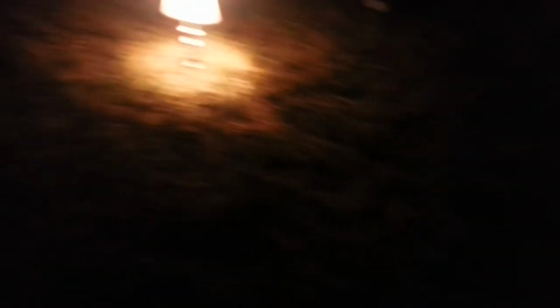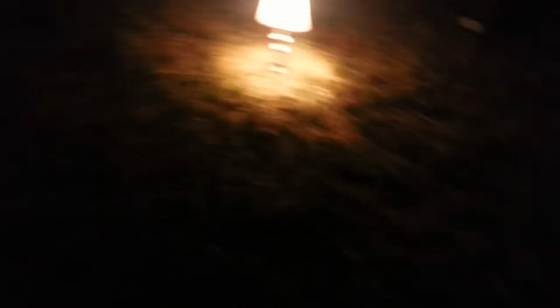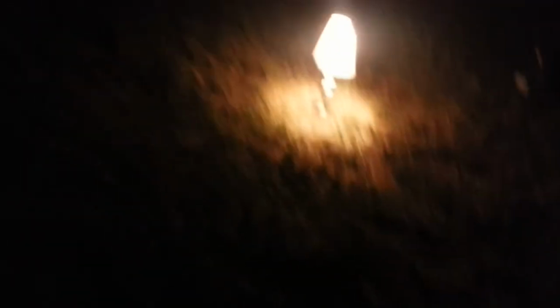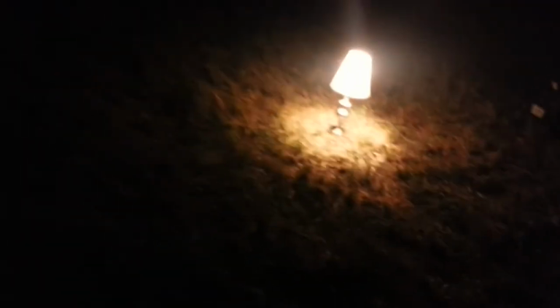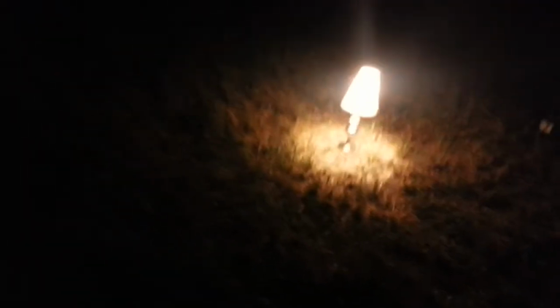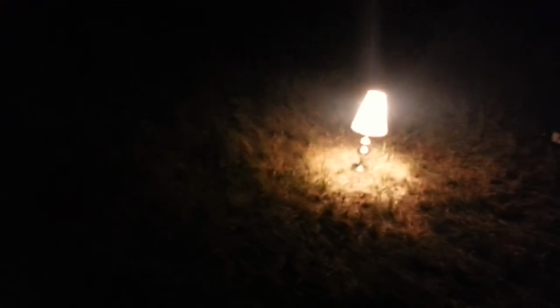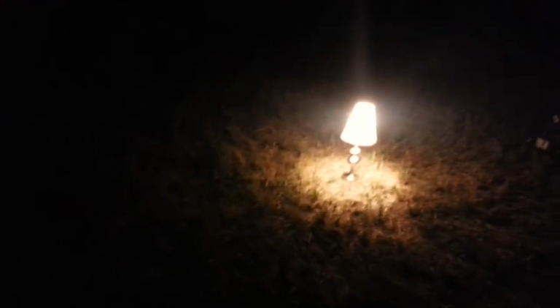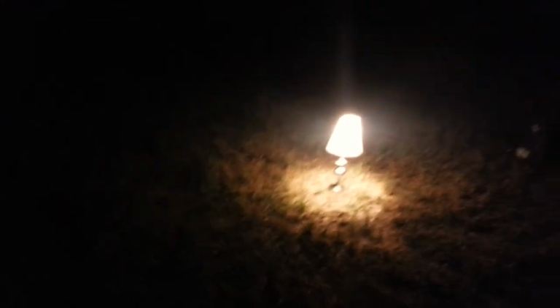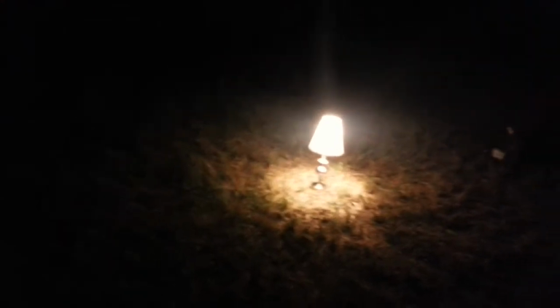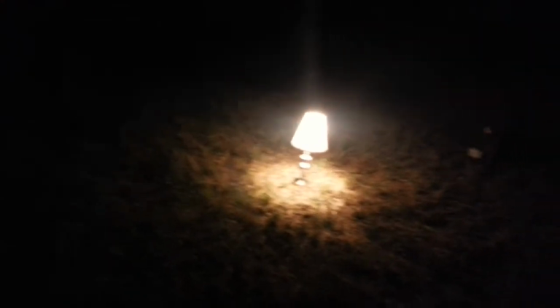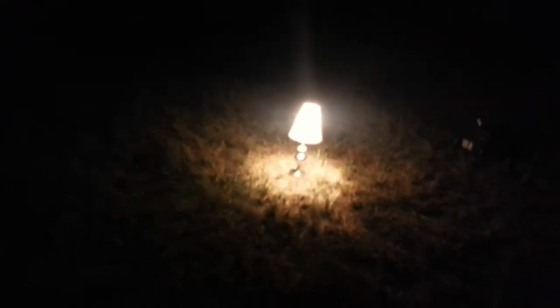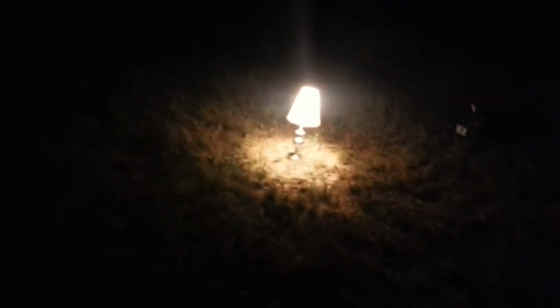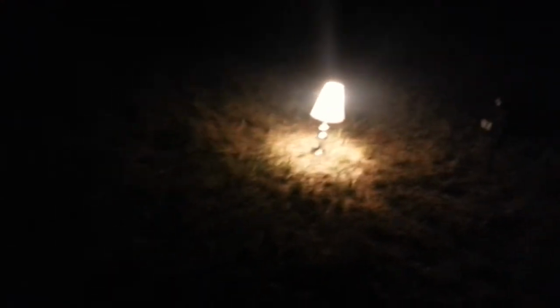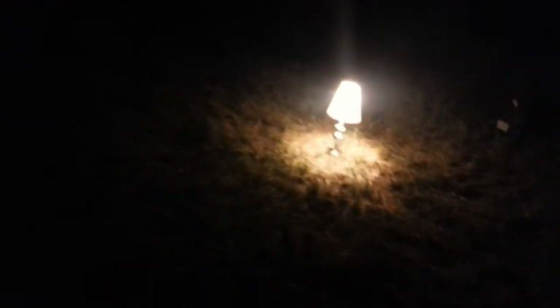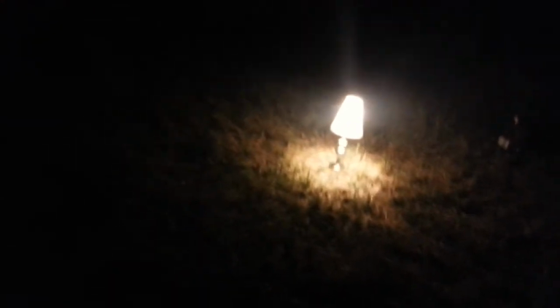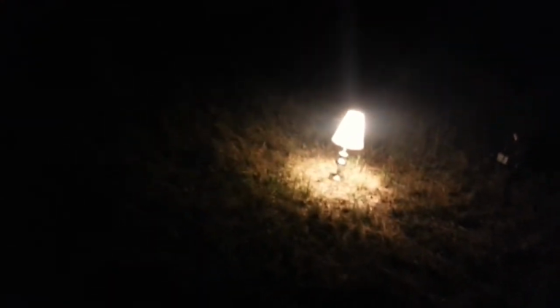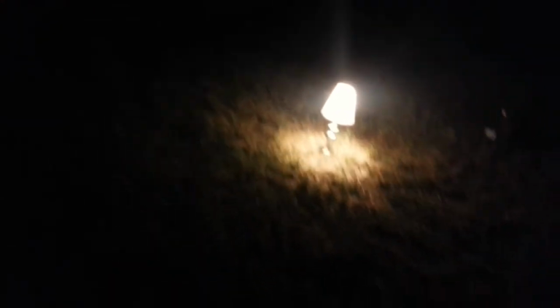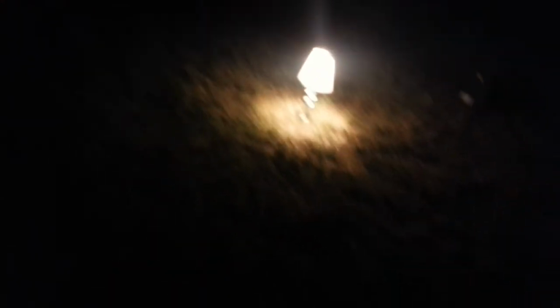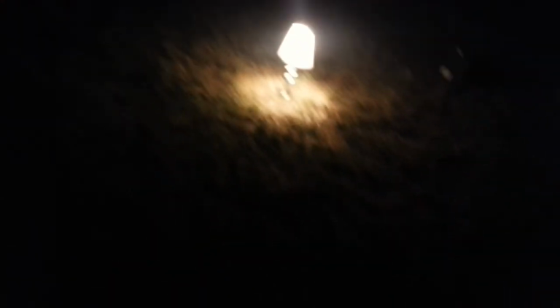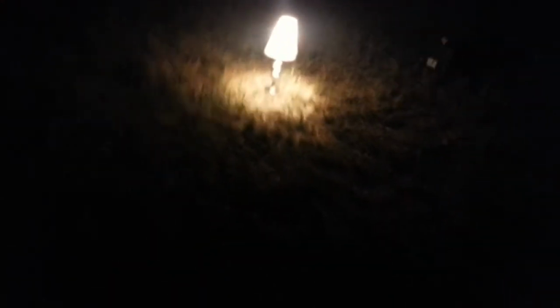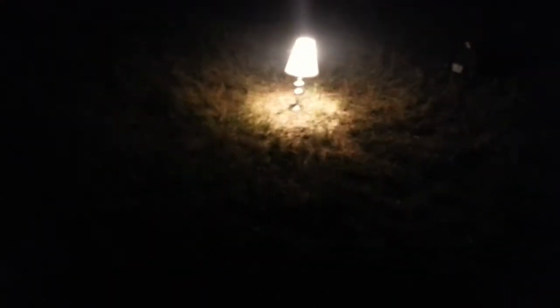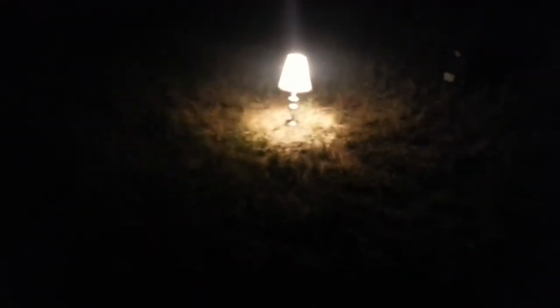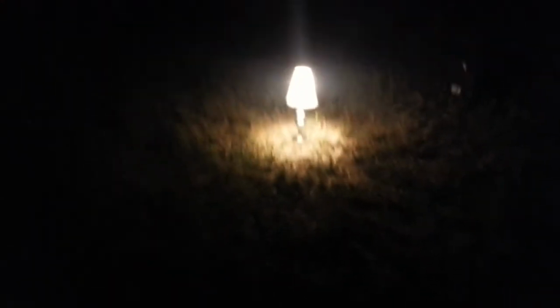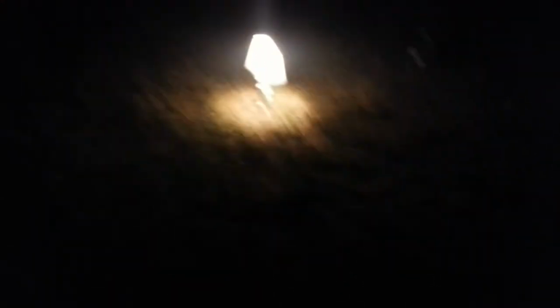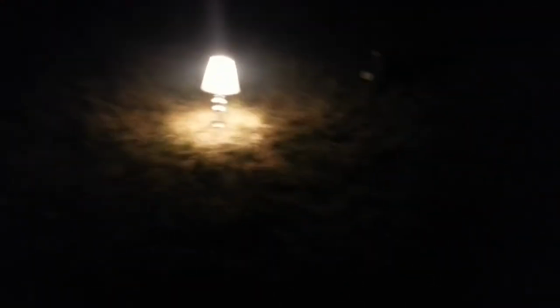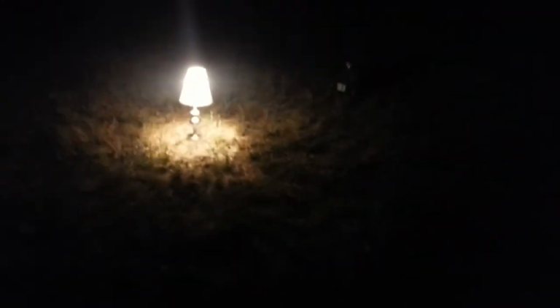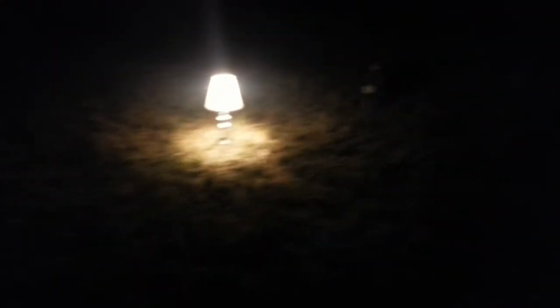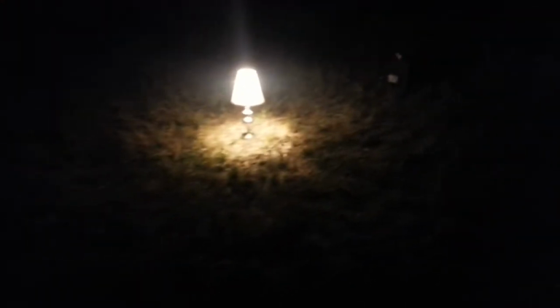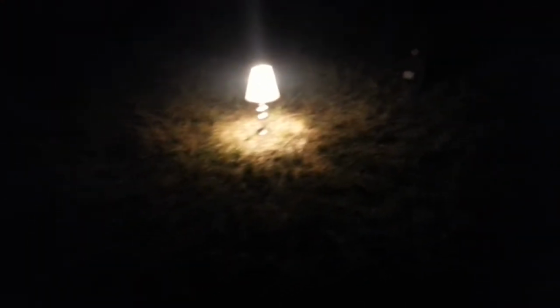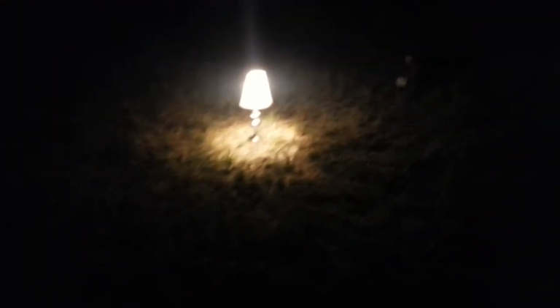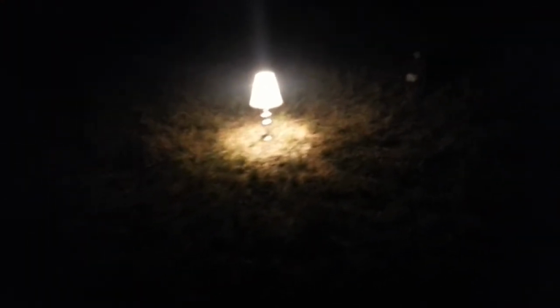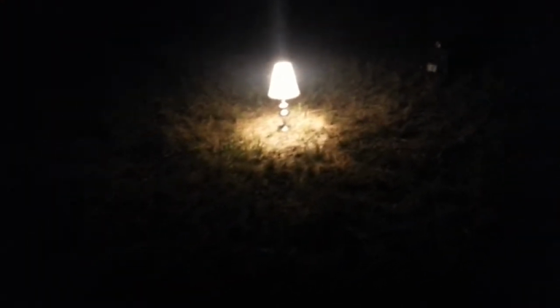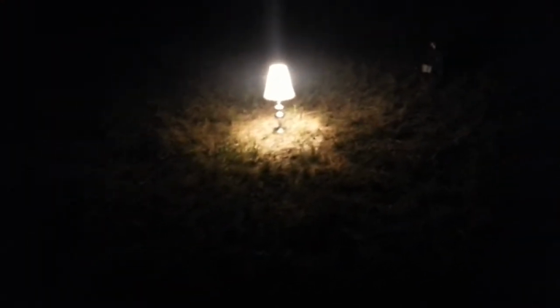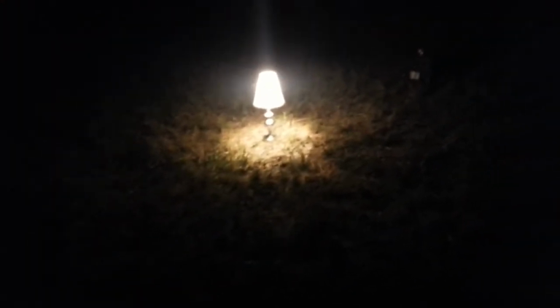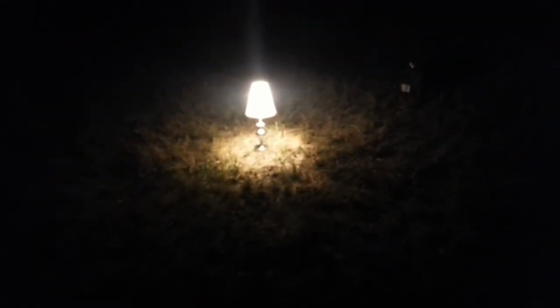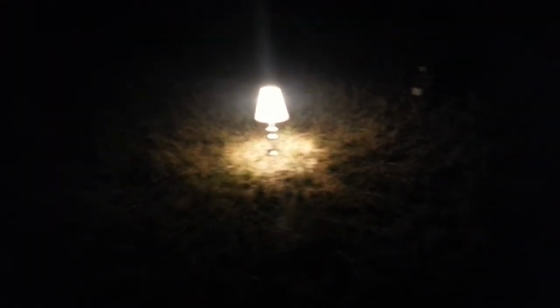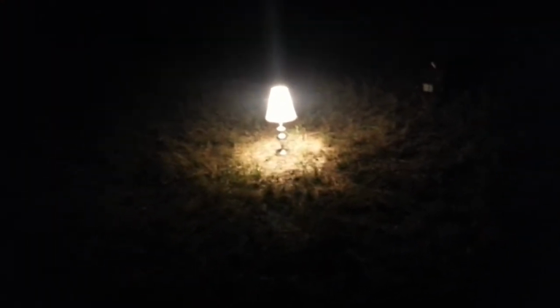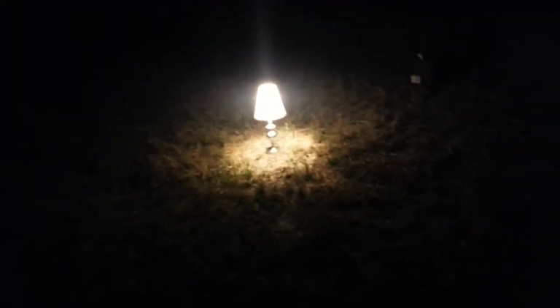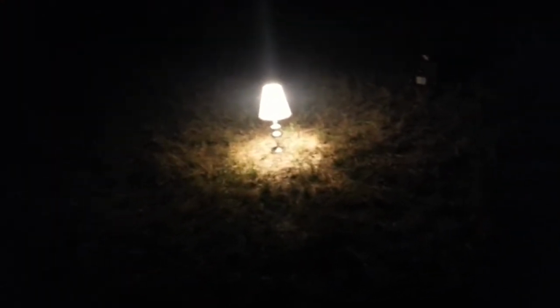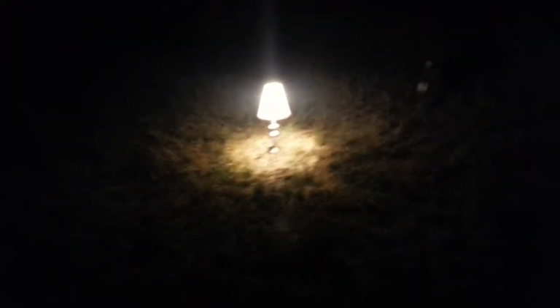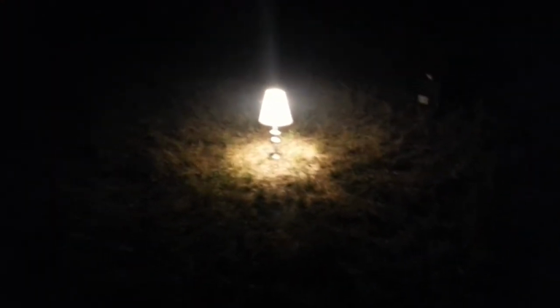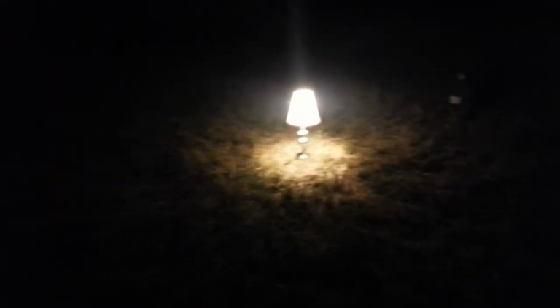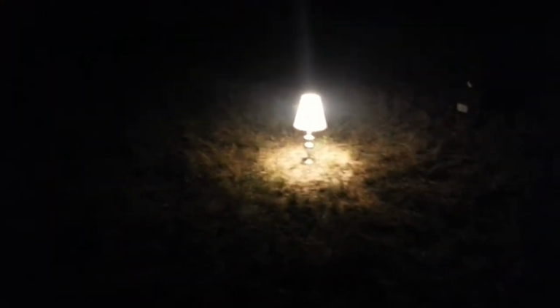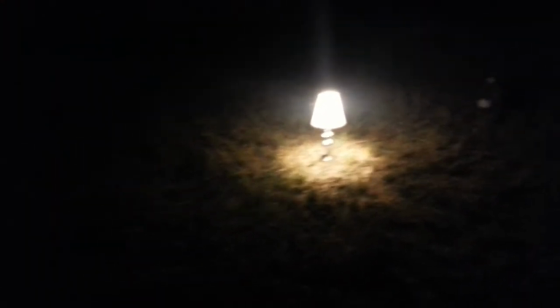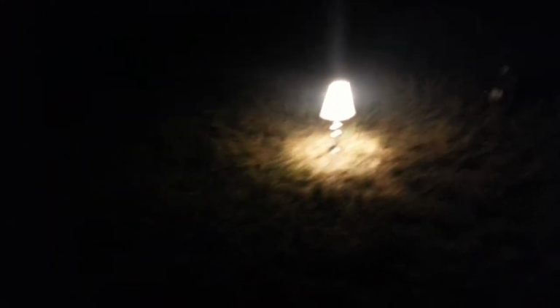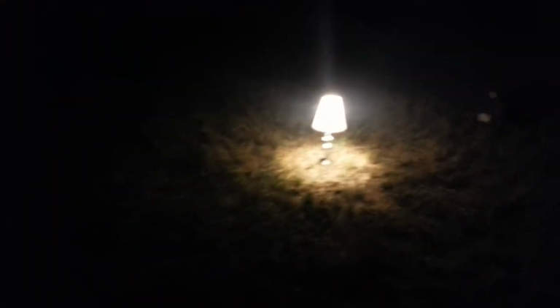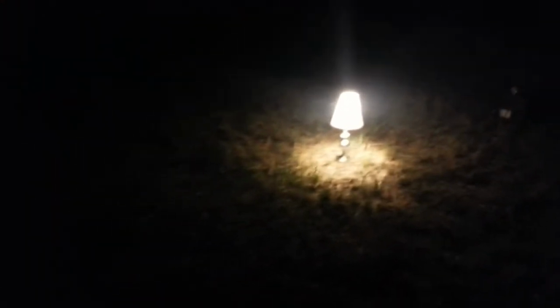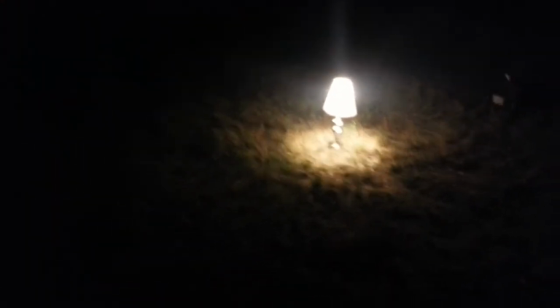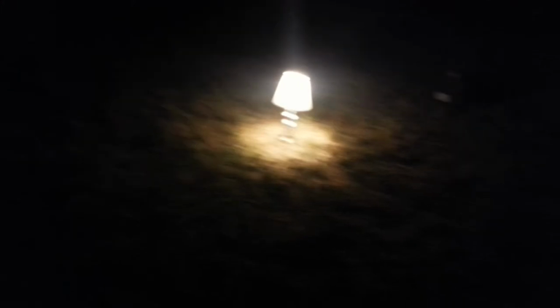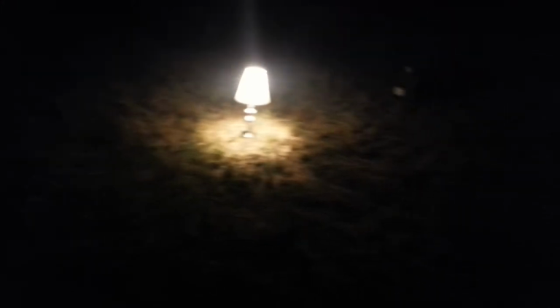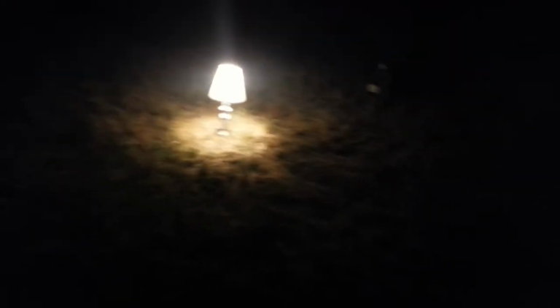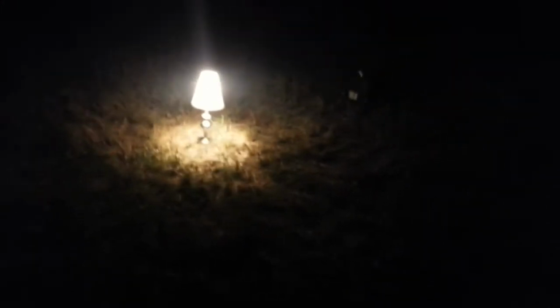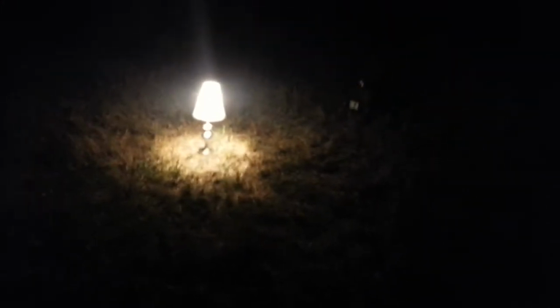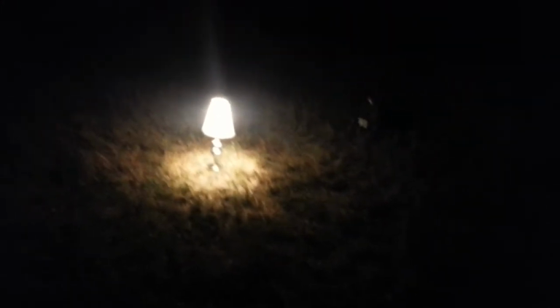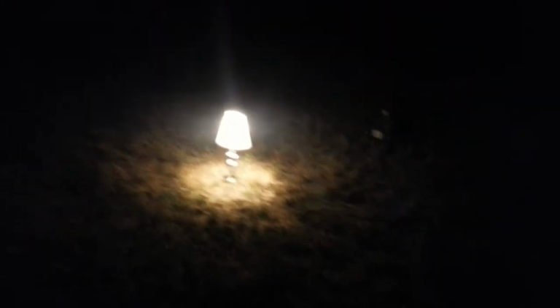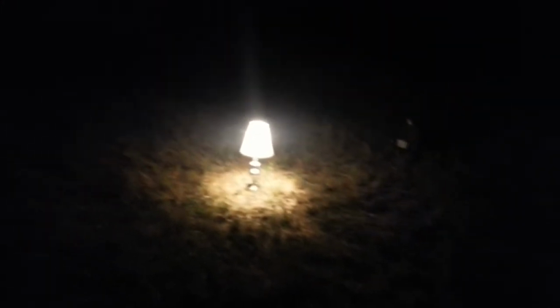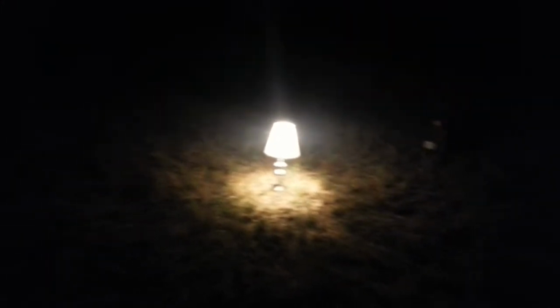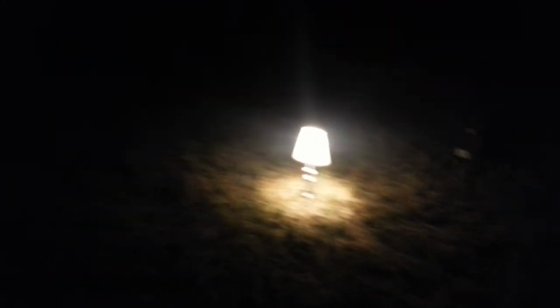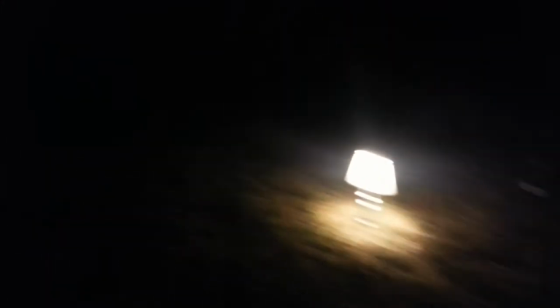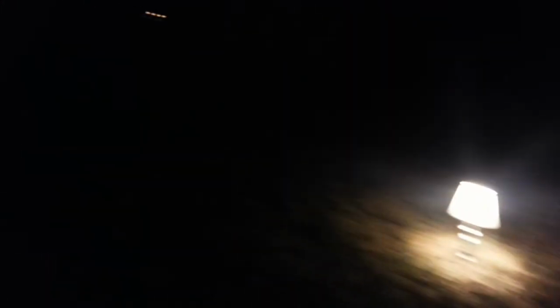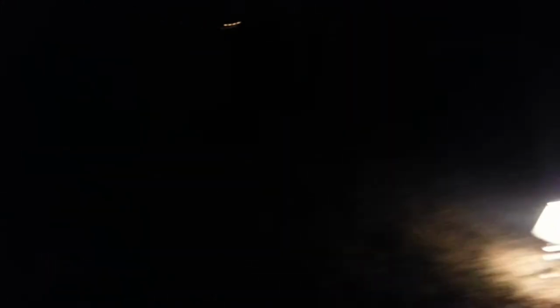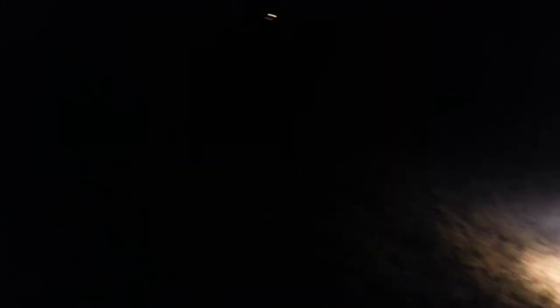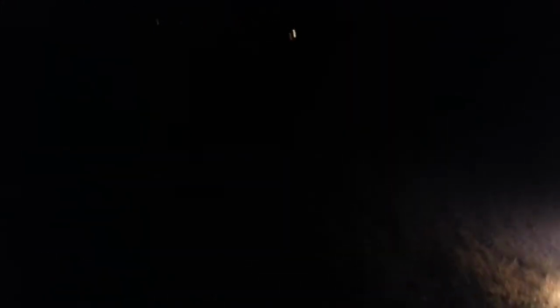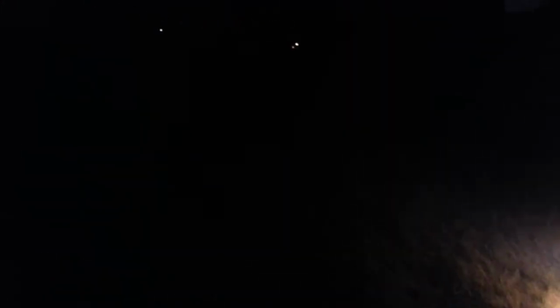In matter of fact, this is probably the first time a lamp's ever been out here lit ever. I think that's pretty funny.